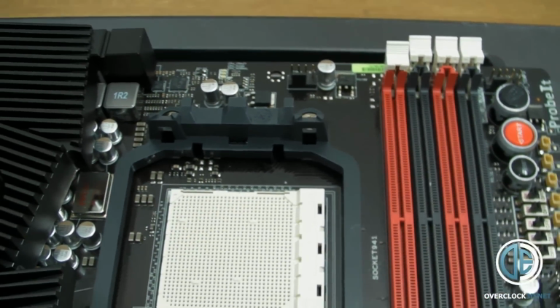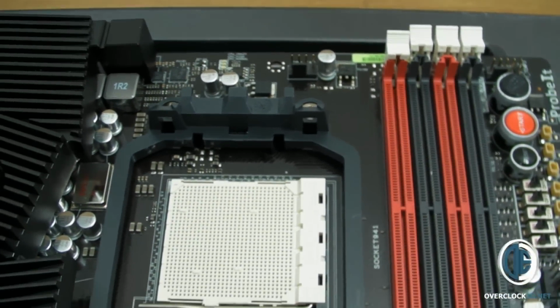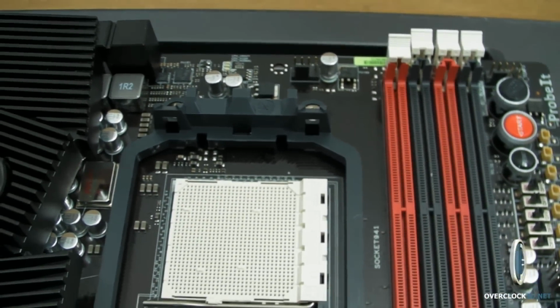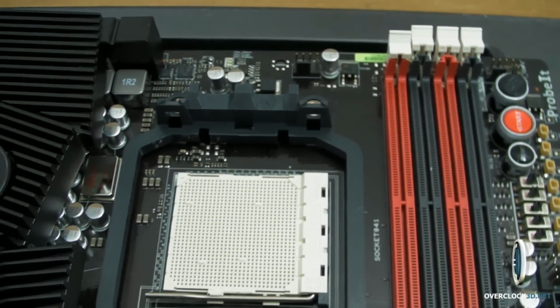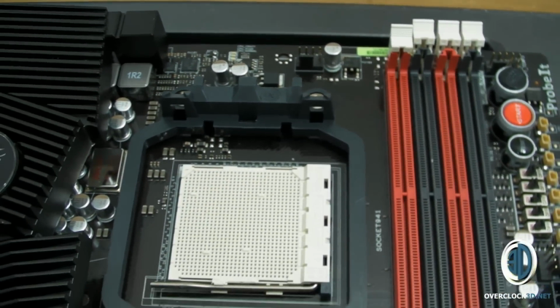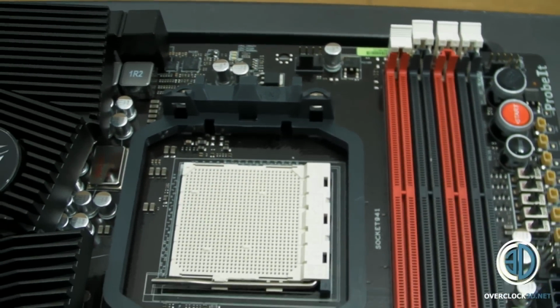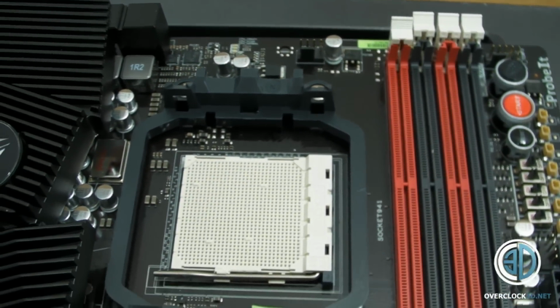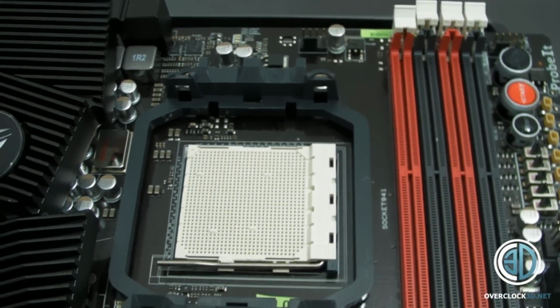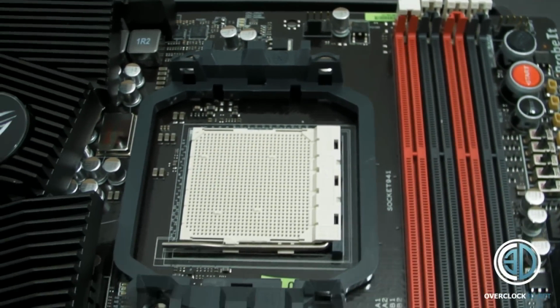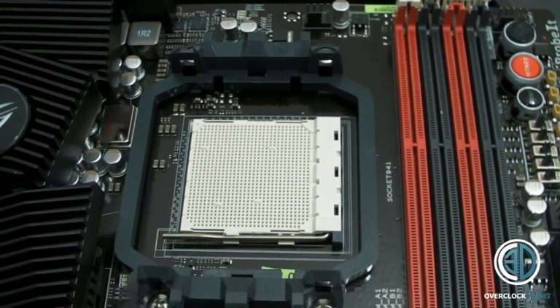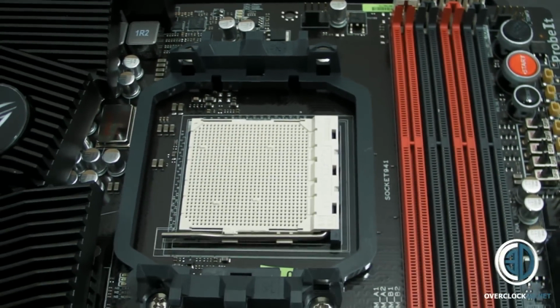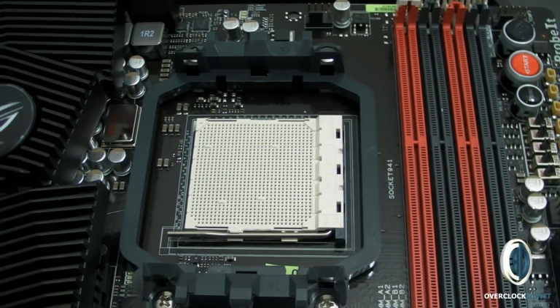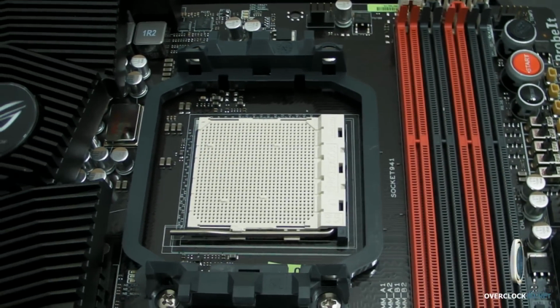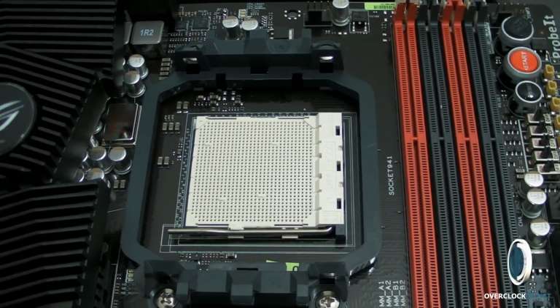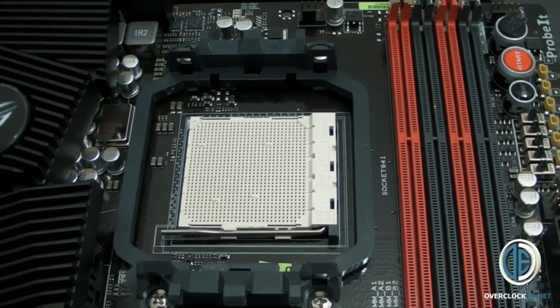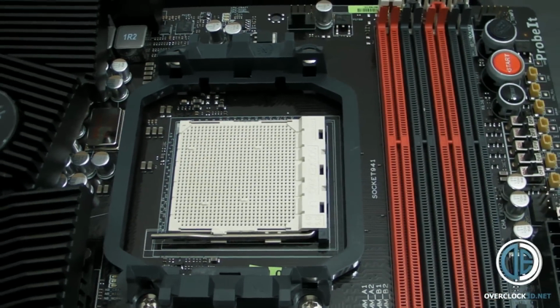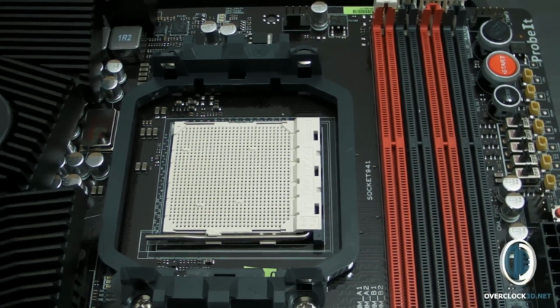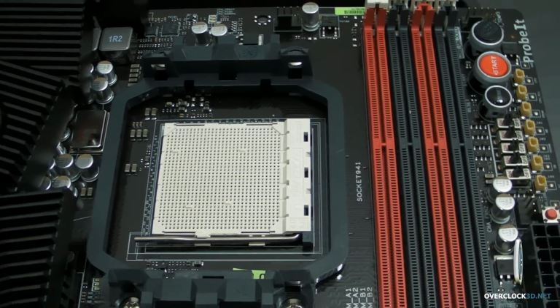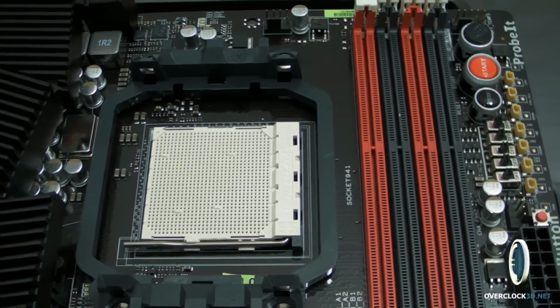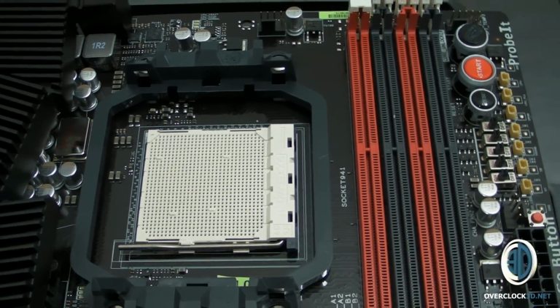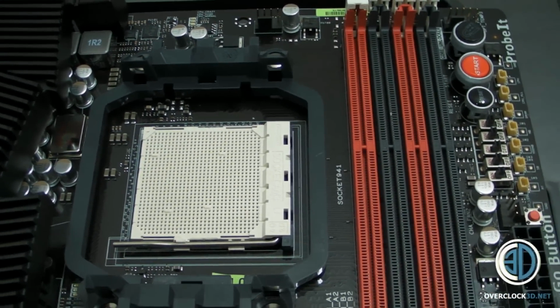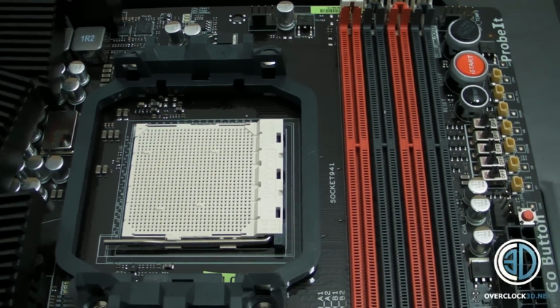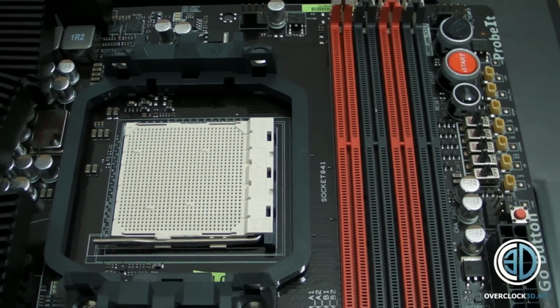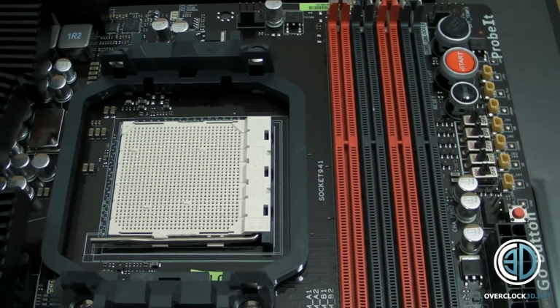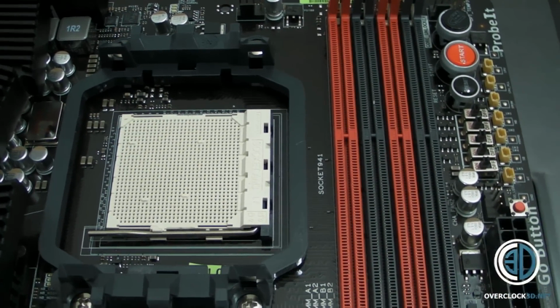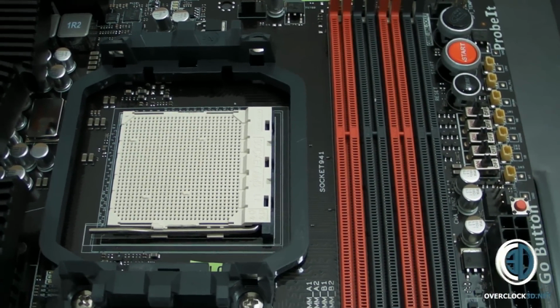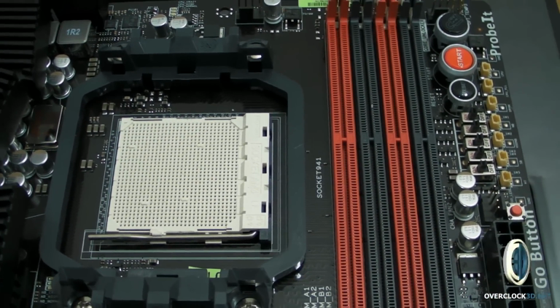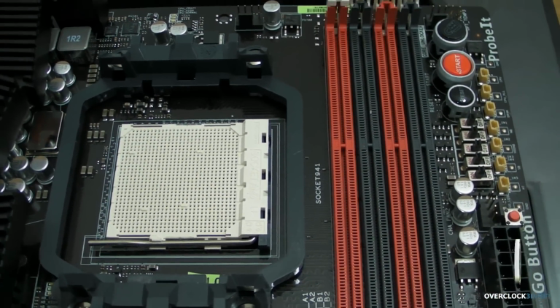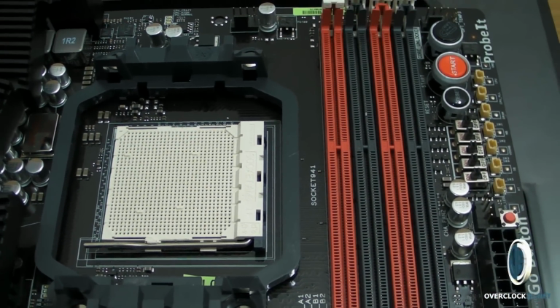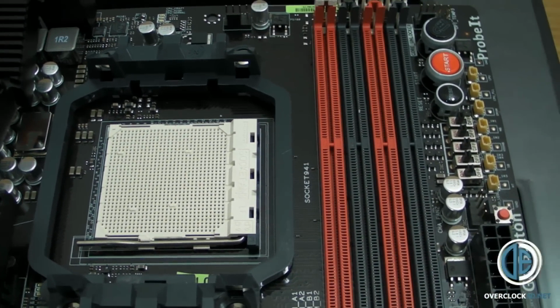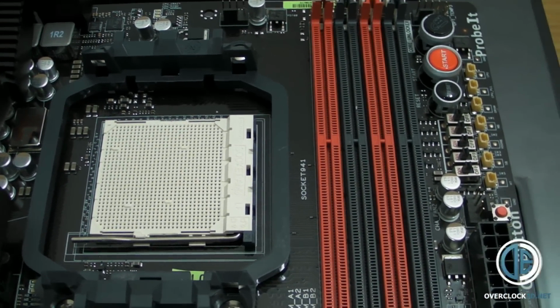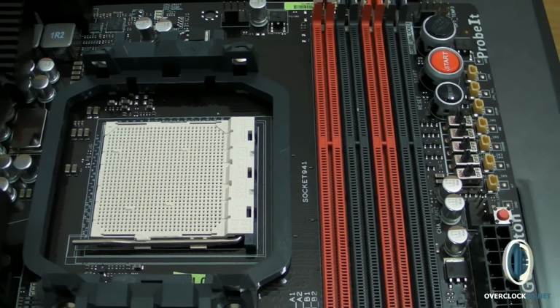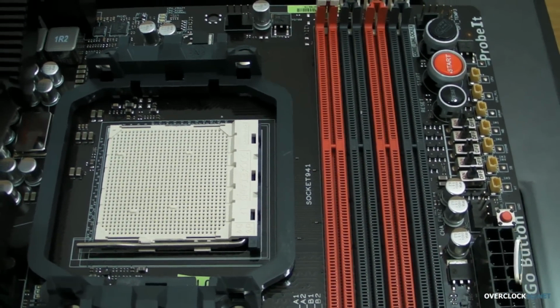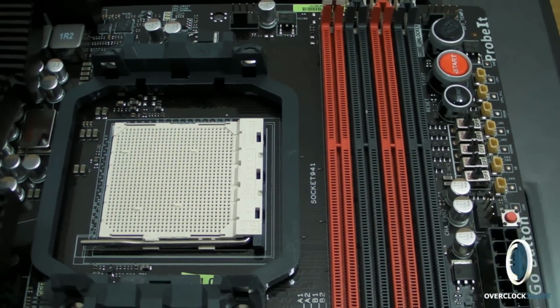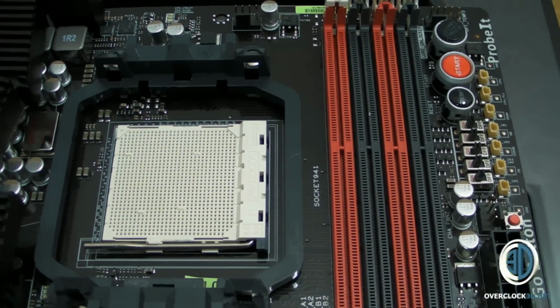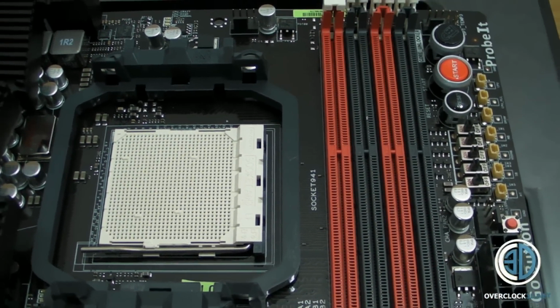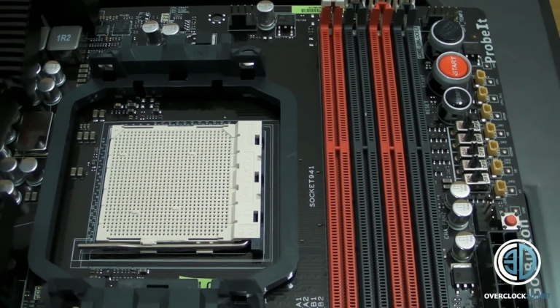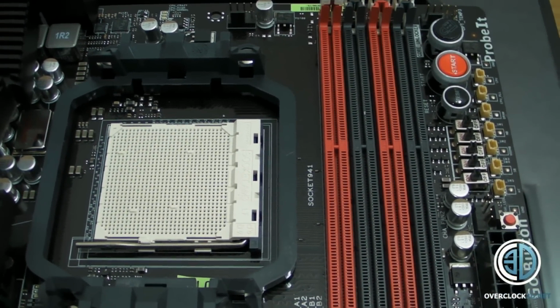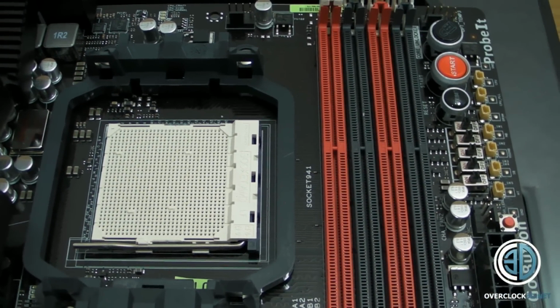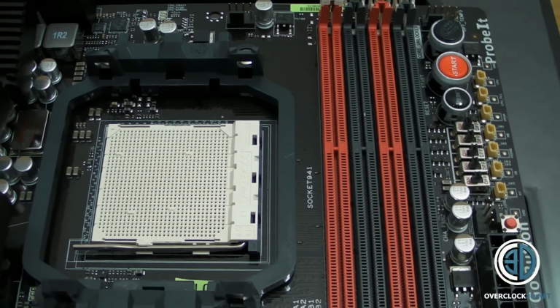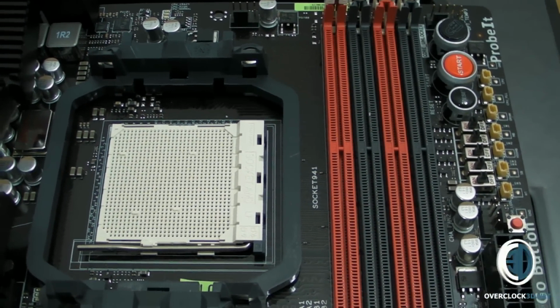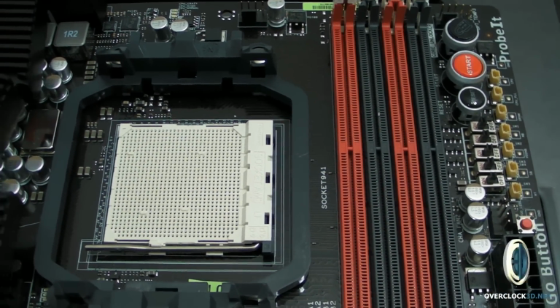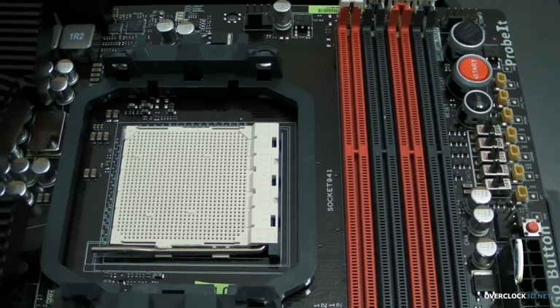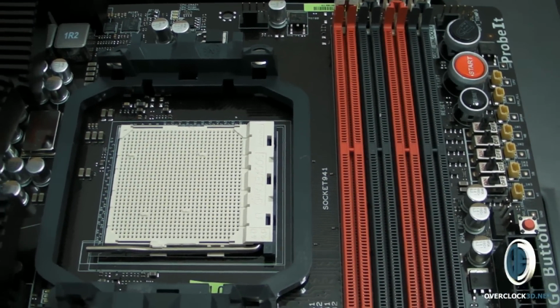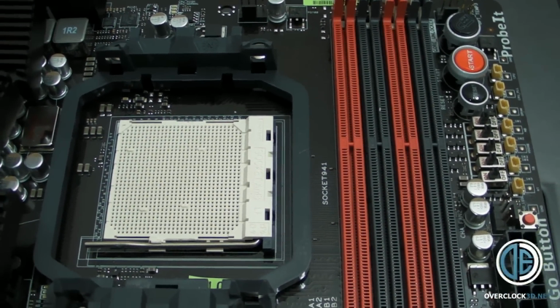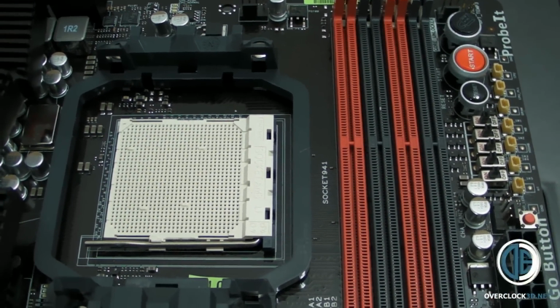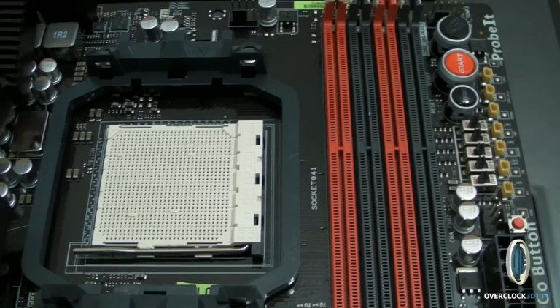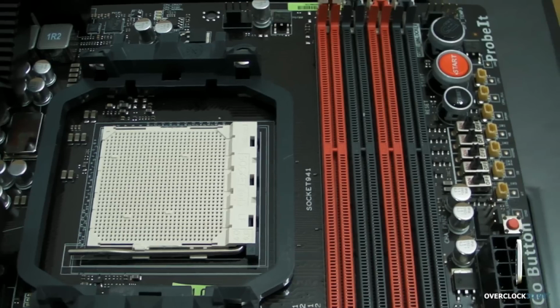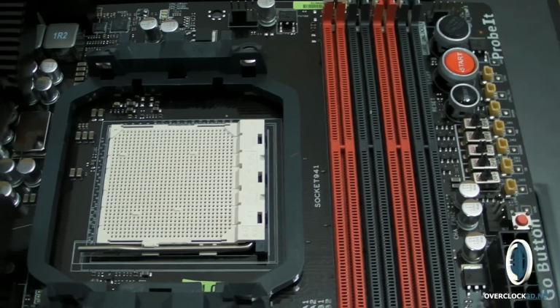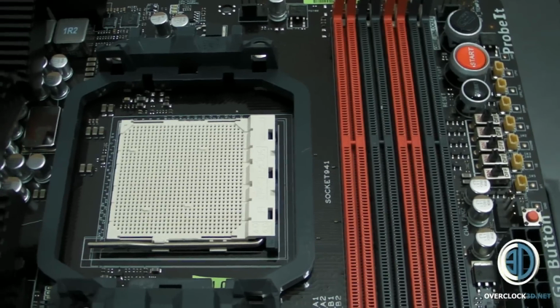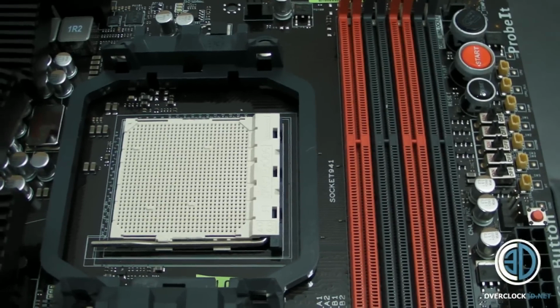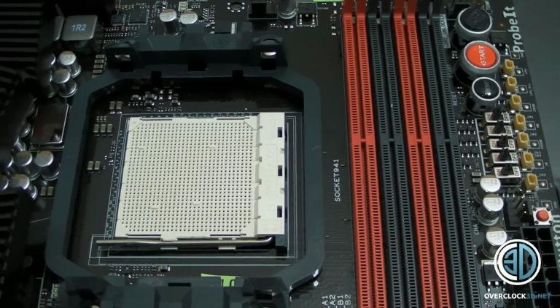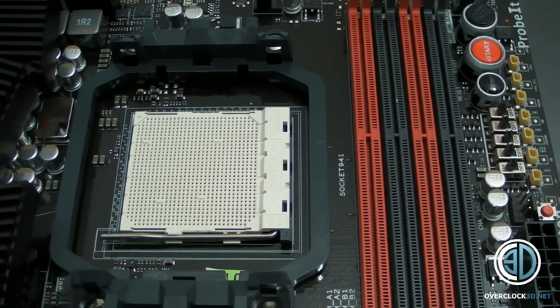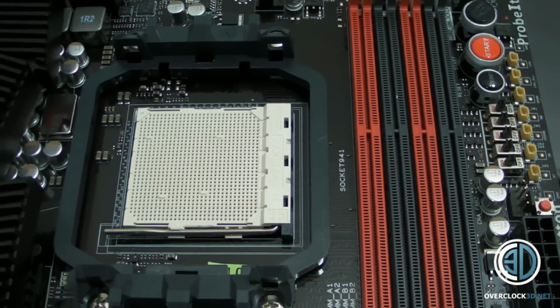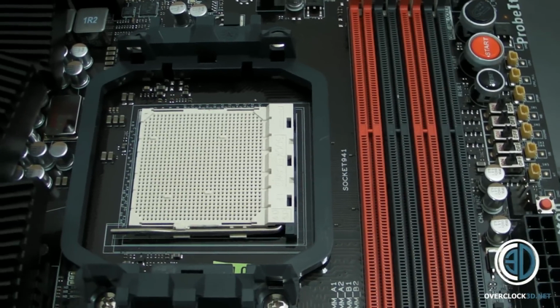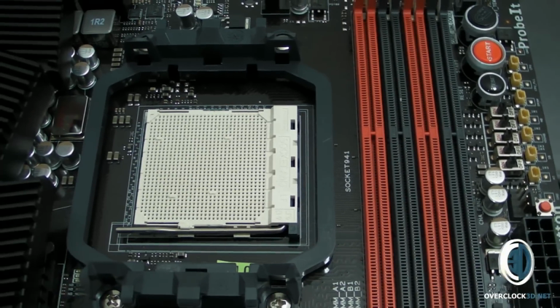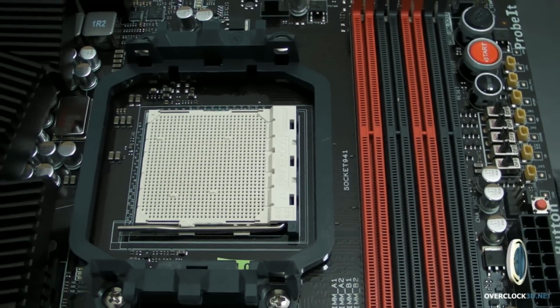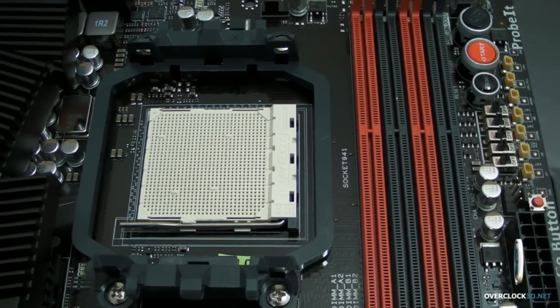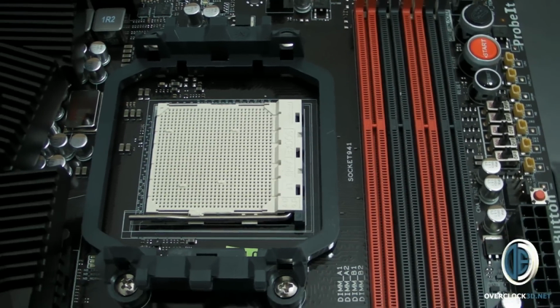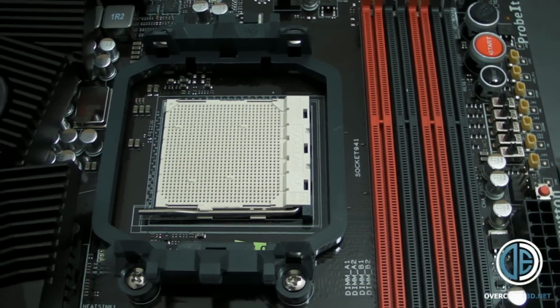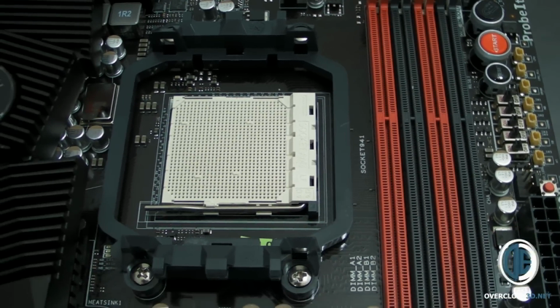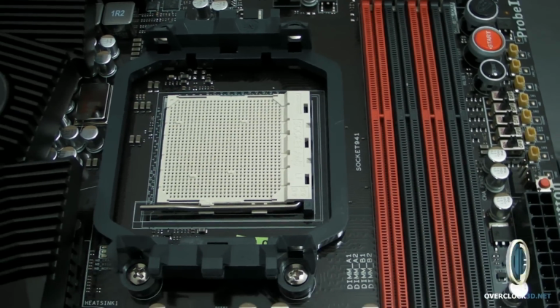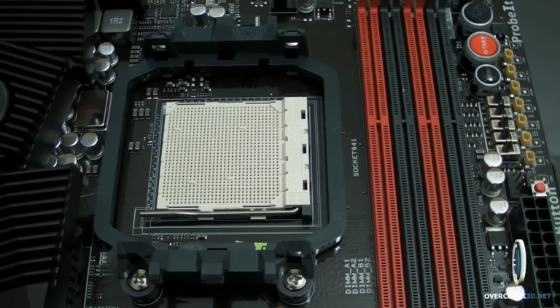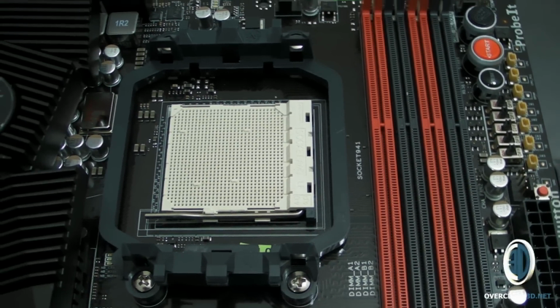There's your AM3 socket. It's not AM3+, so this won't support Bulldozer.